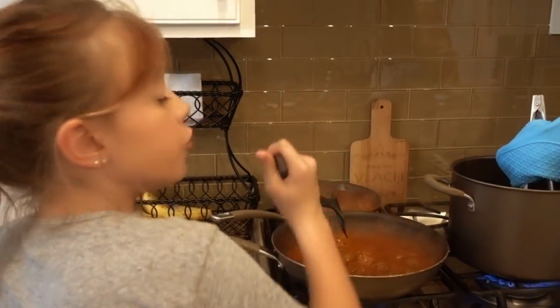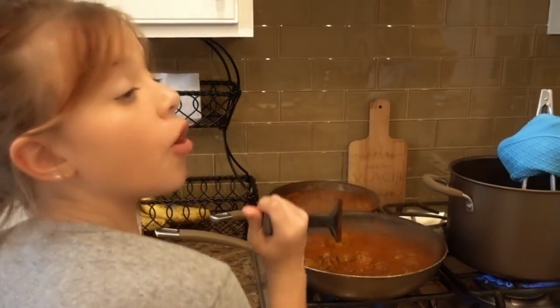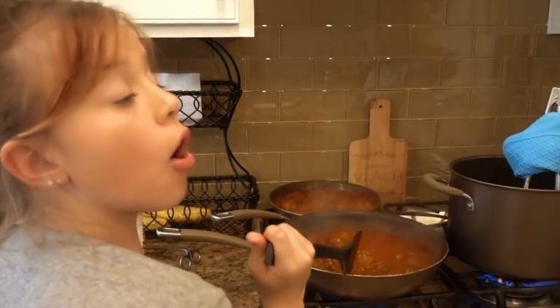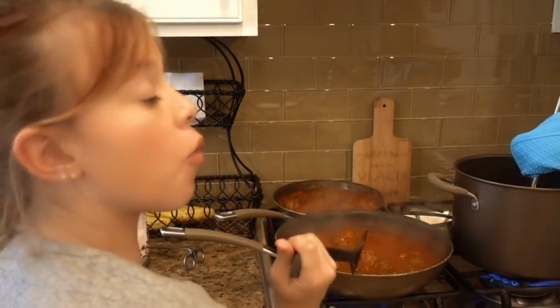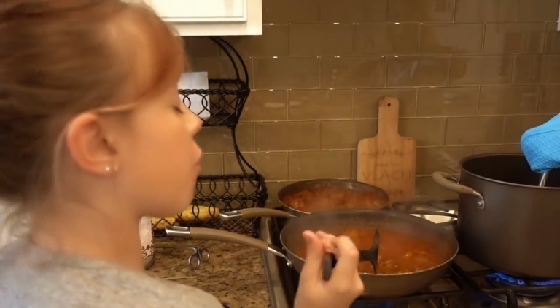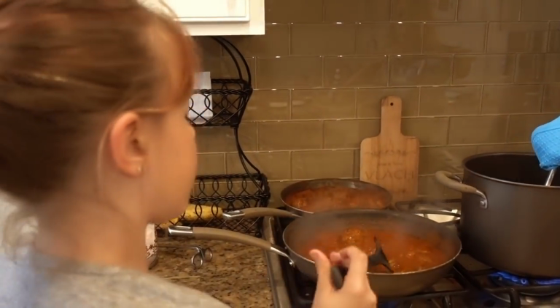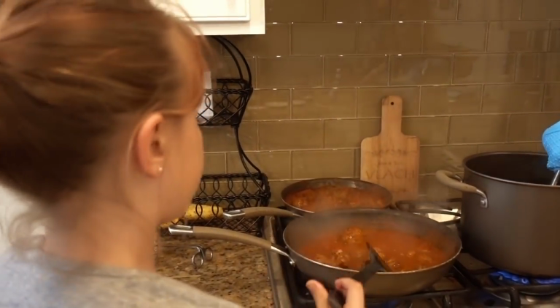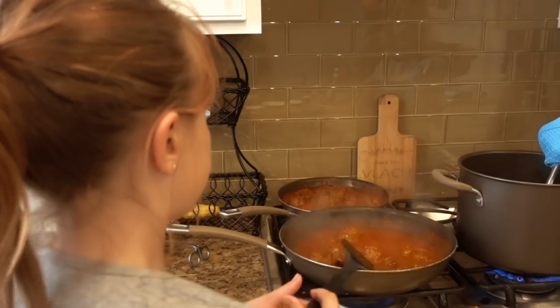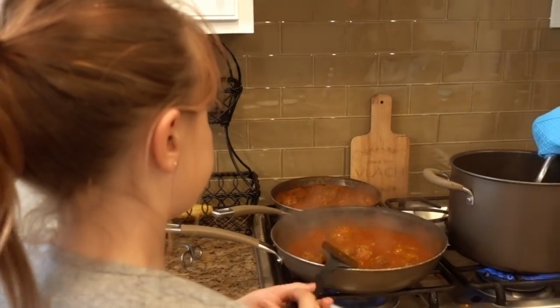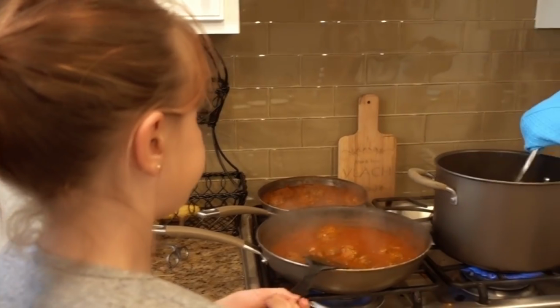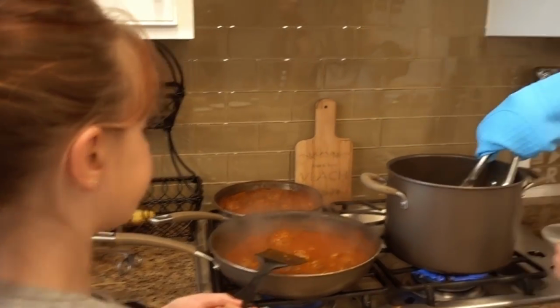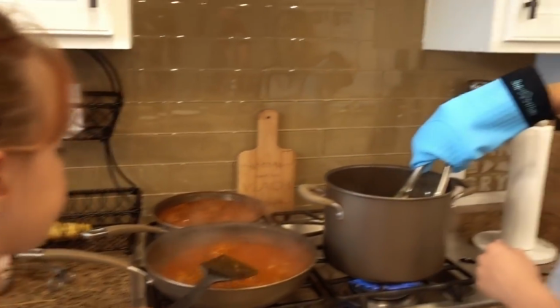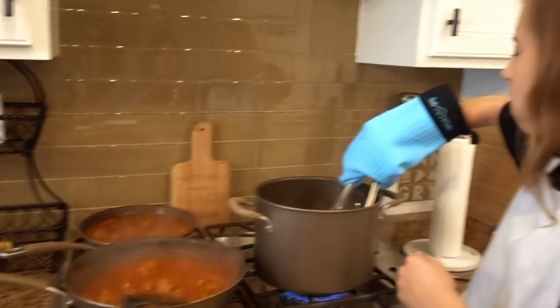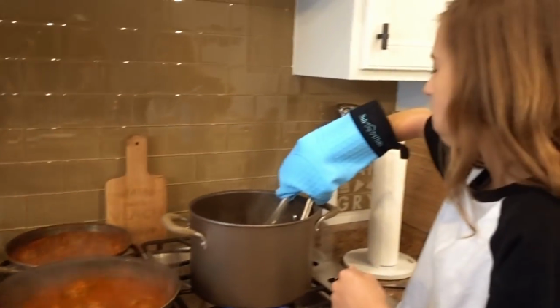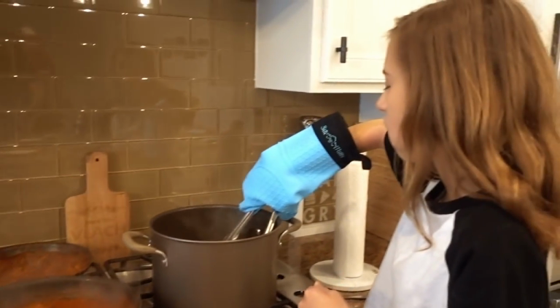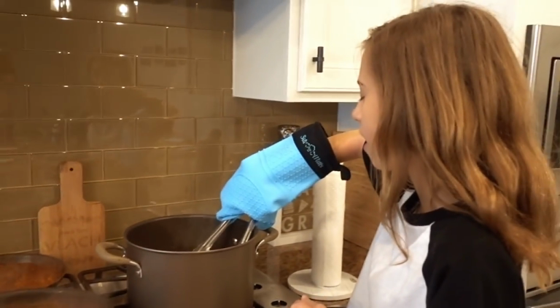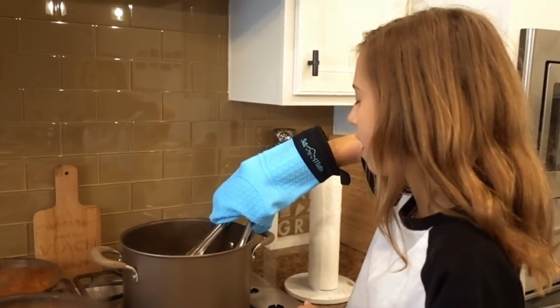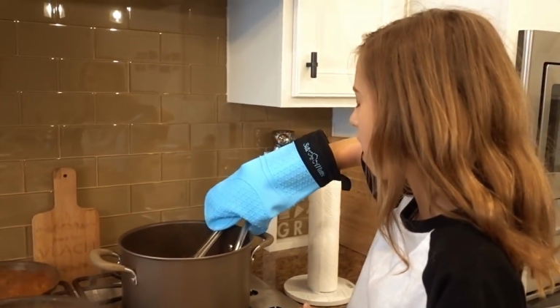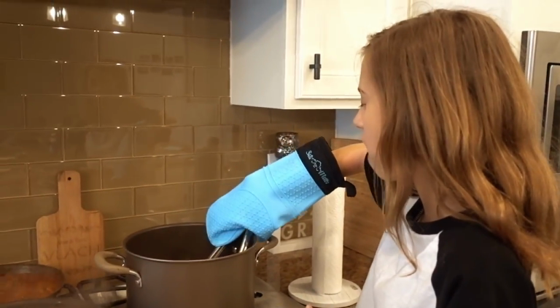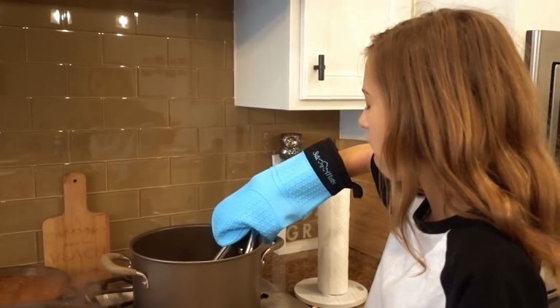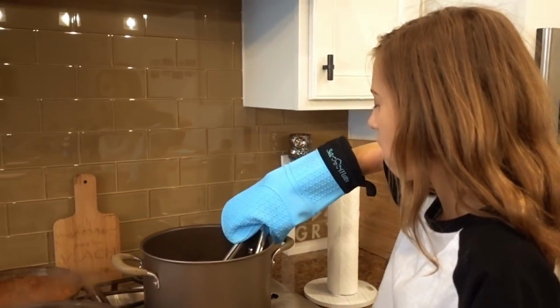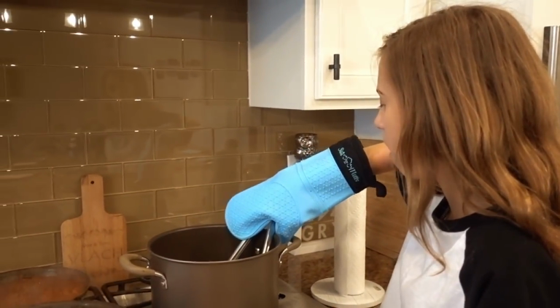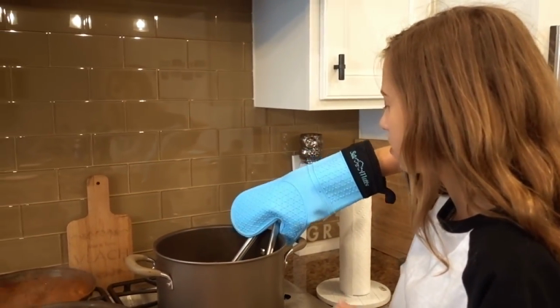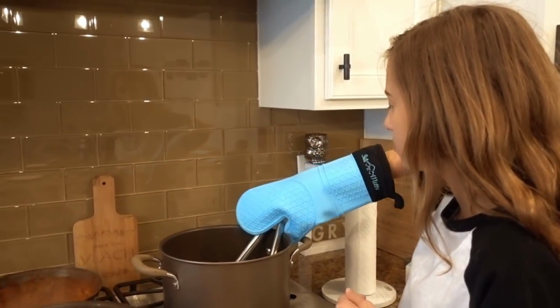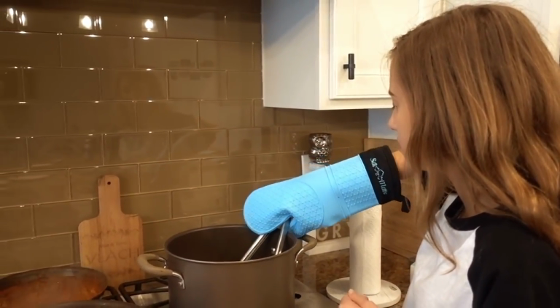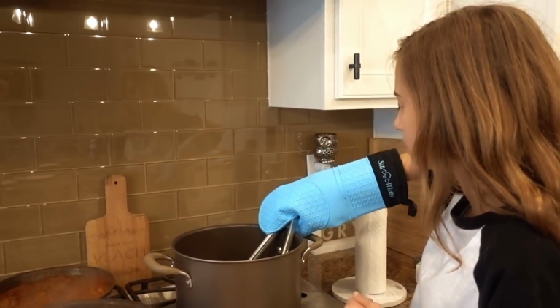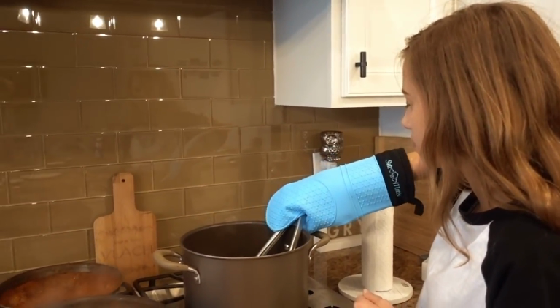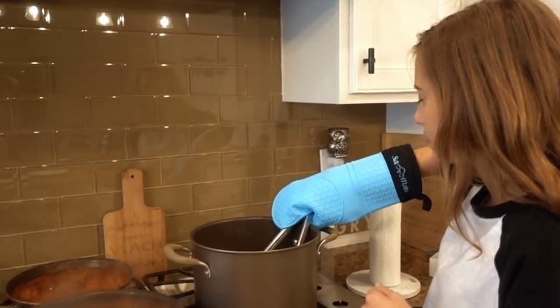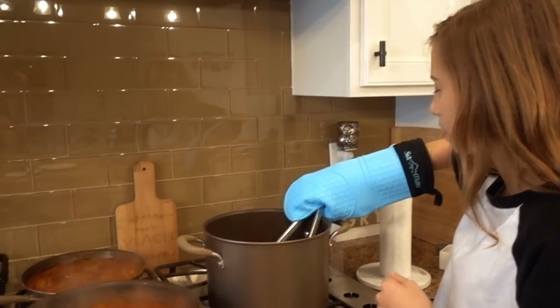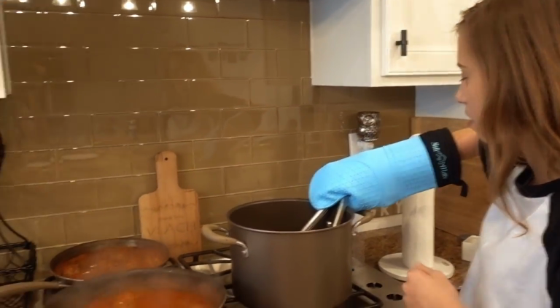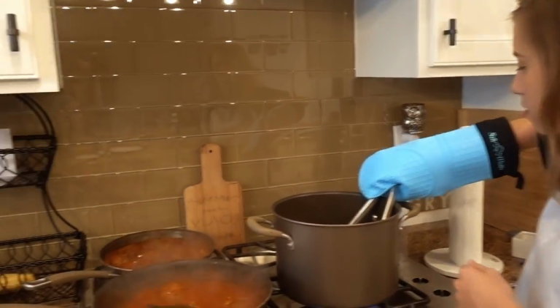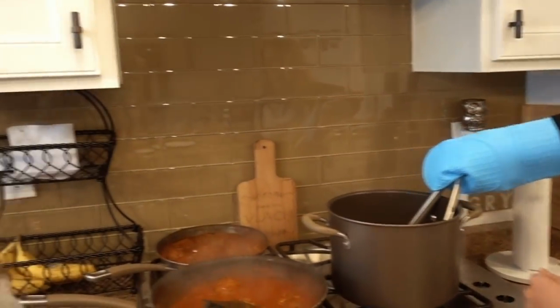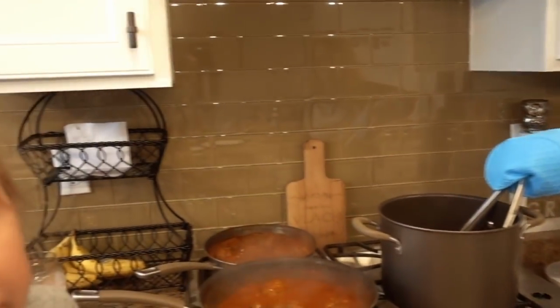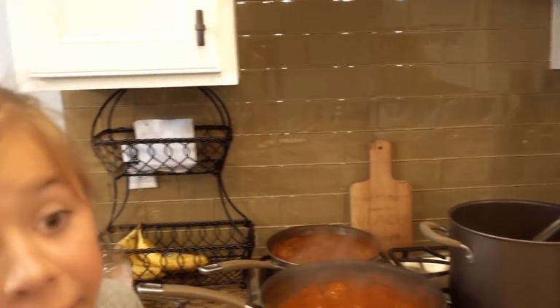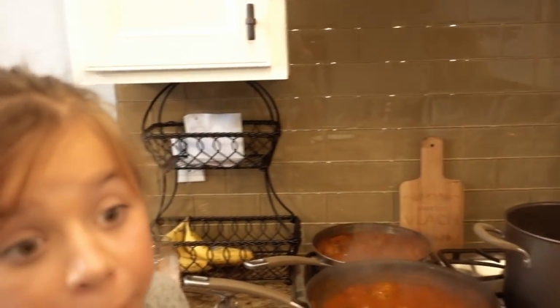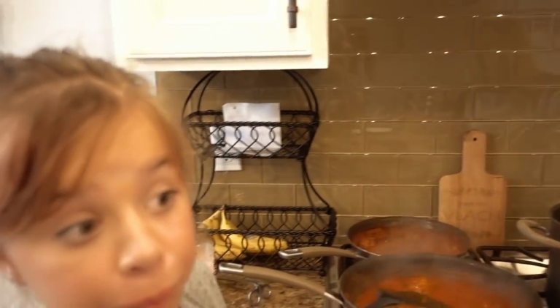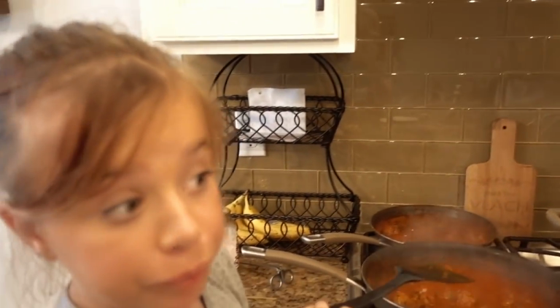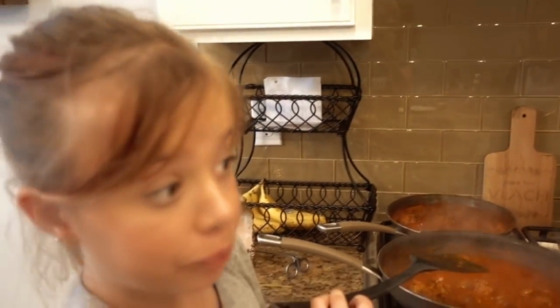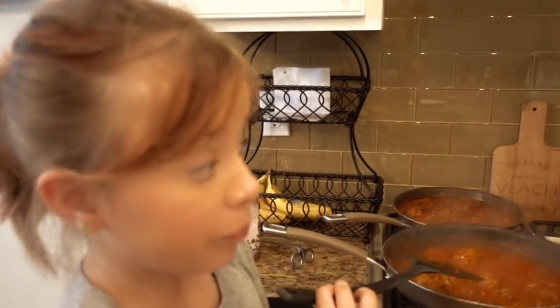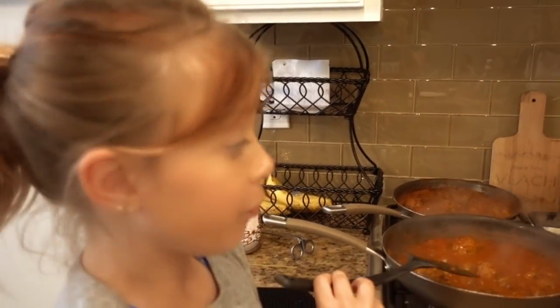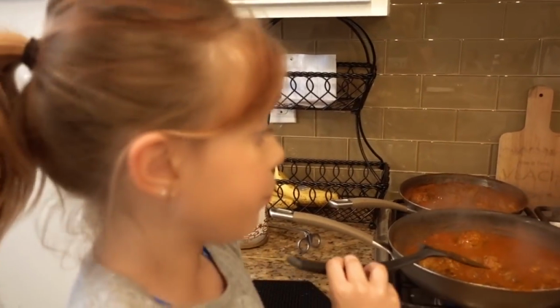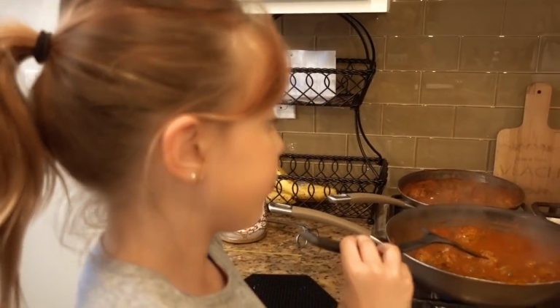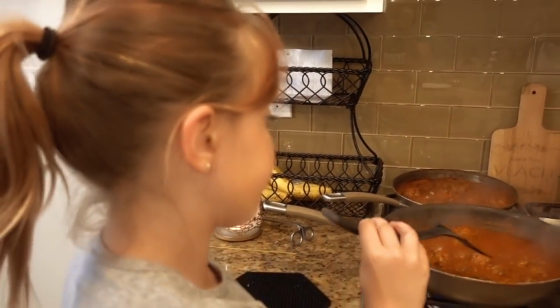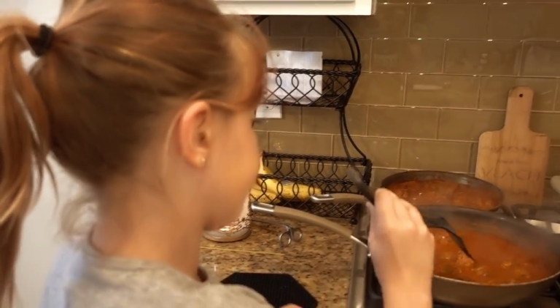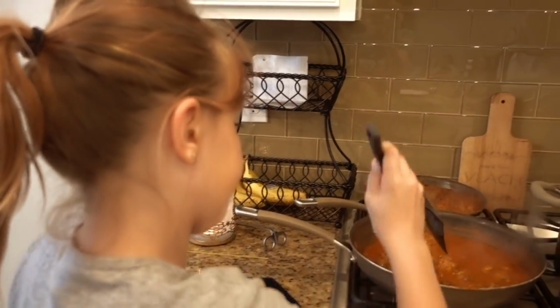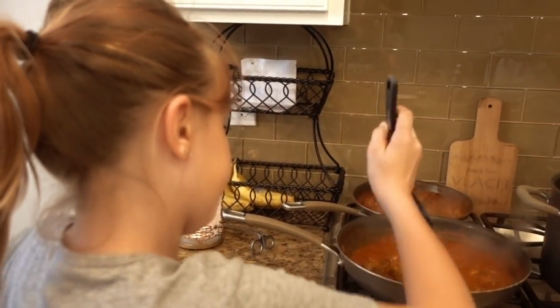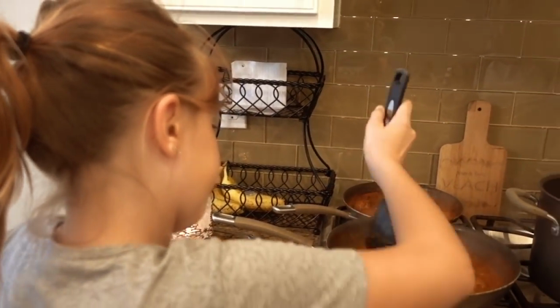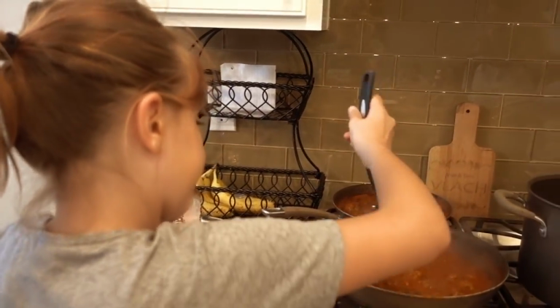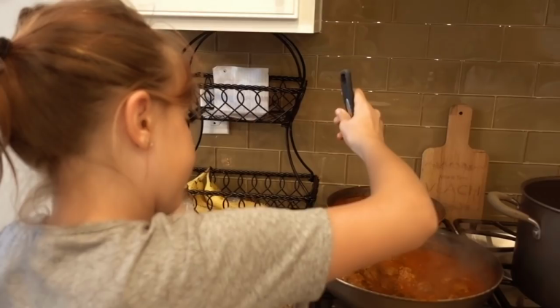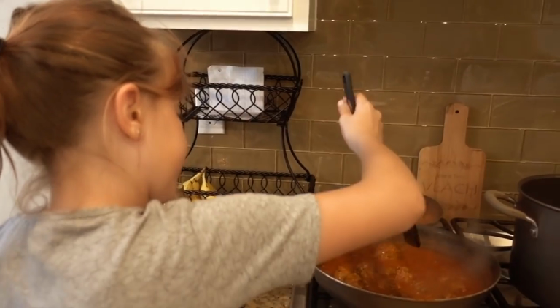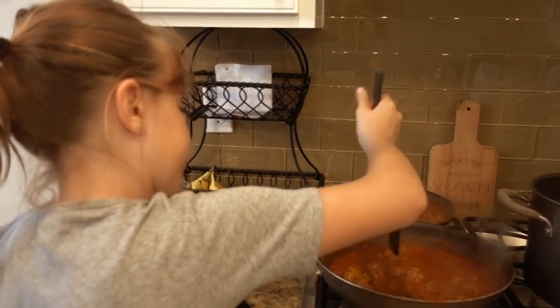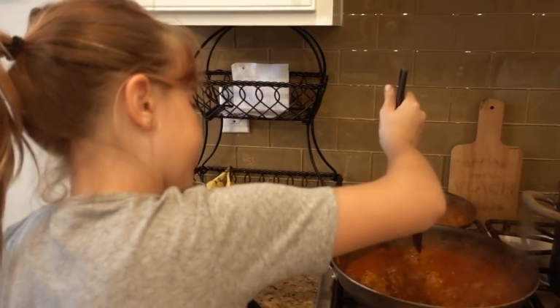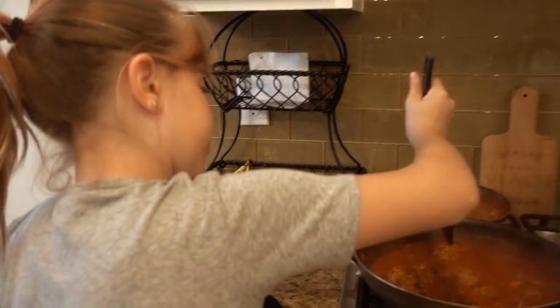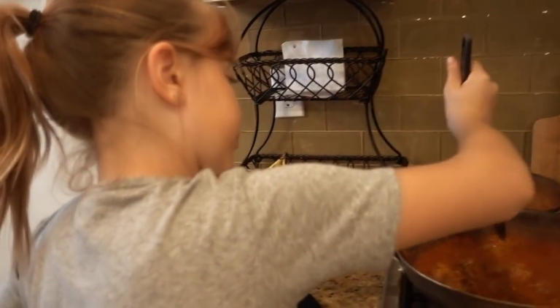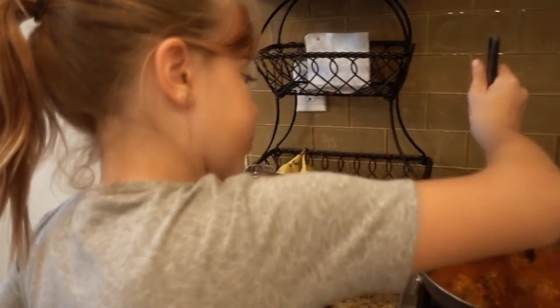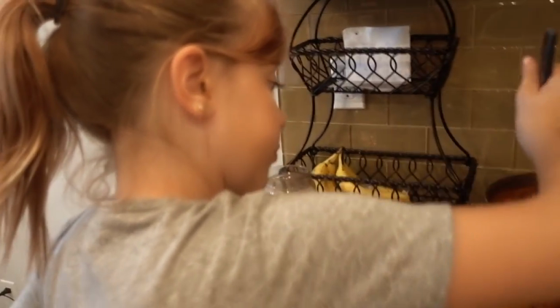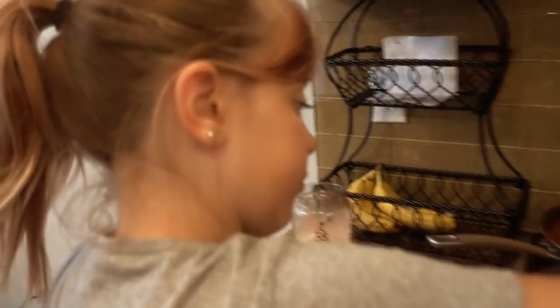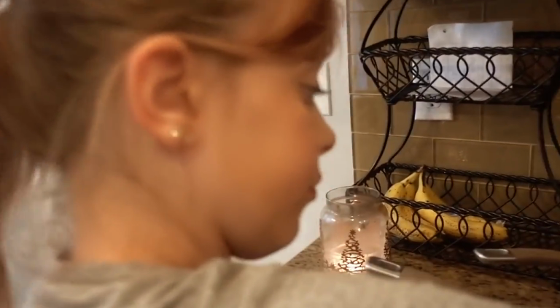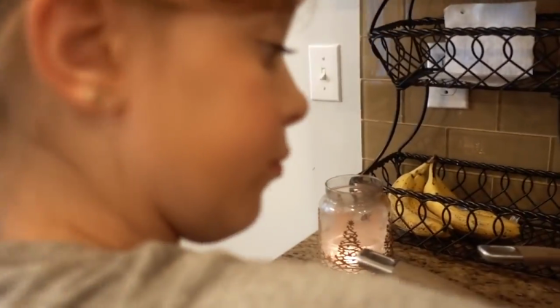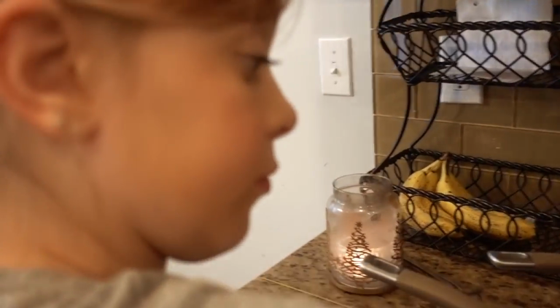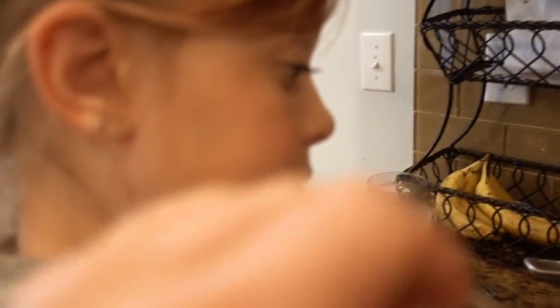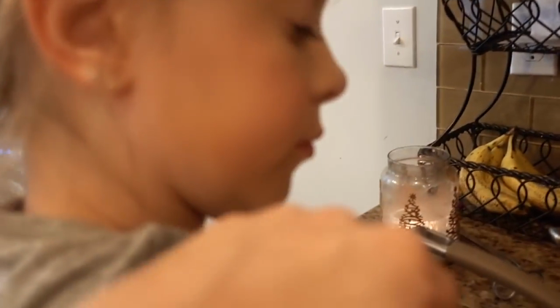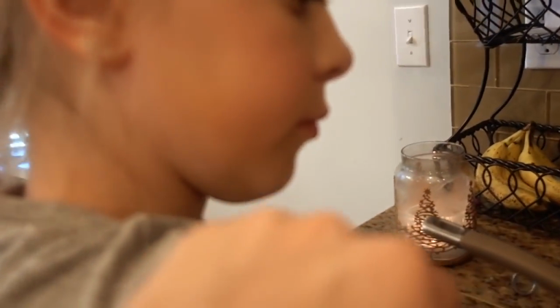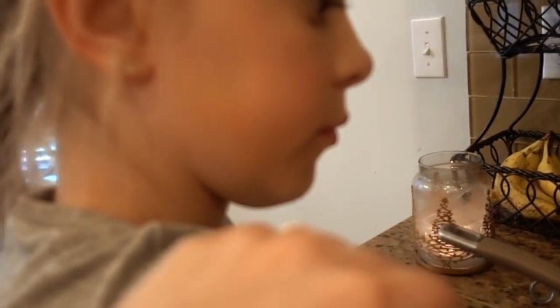Is this your guys' first time making spaghetti alone? No. When have you made spaghetti before? The sauce keeps burning me. If you can't stand the heat, get out the kitchen.